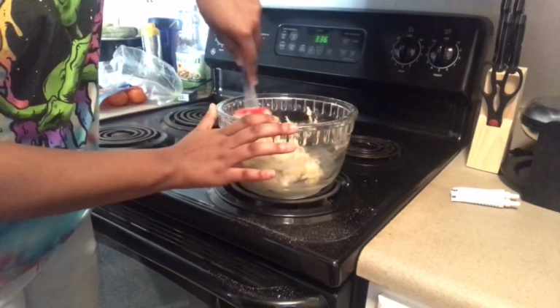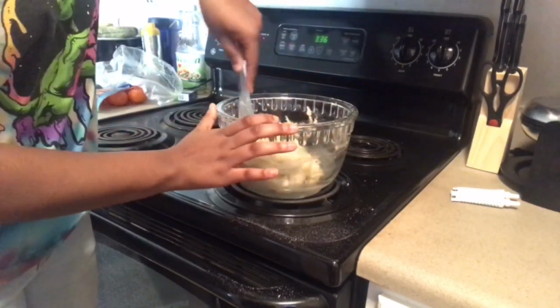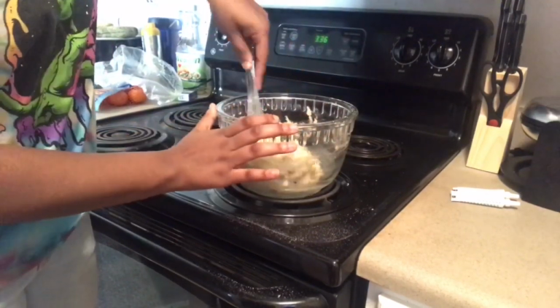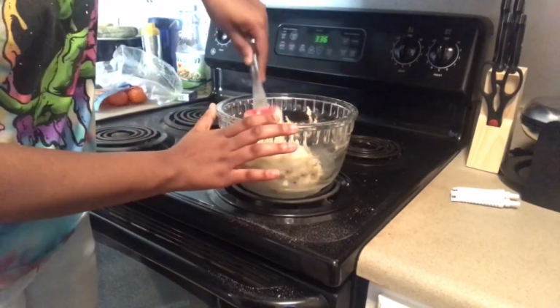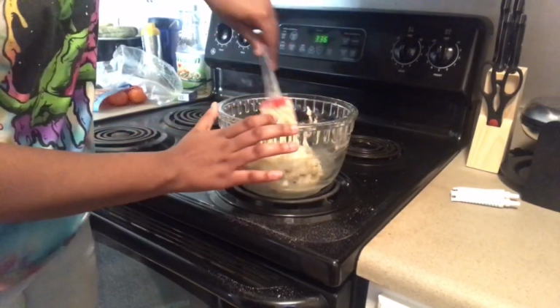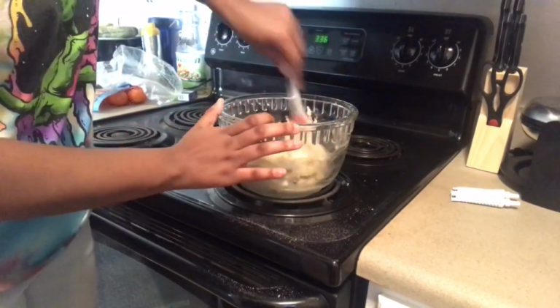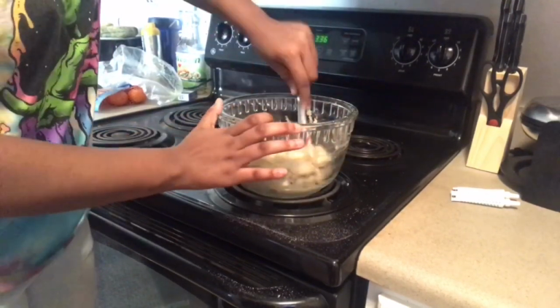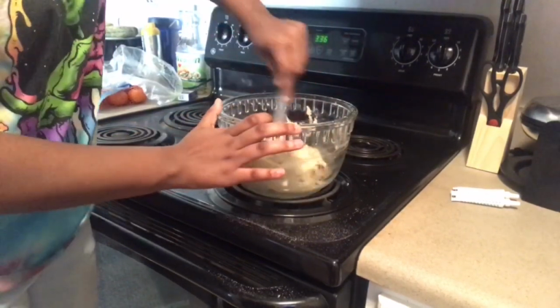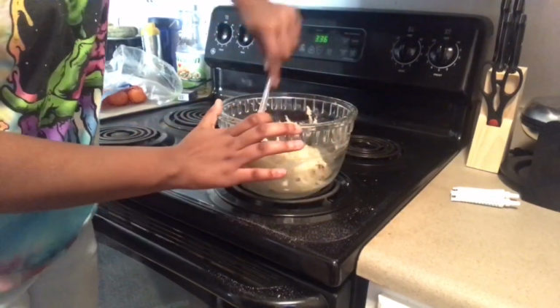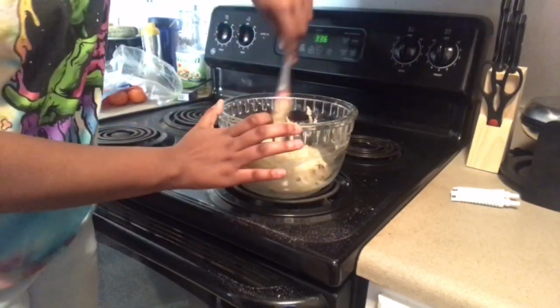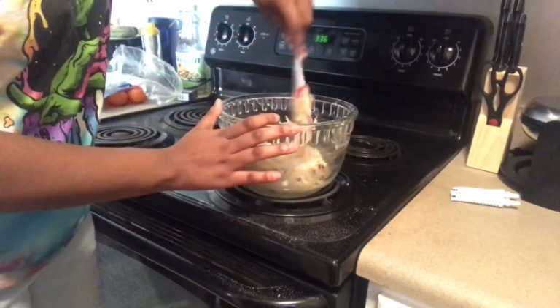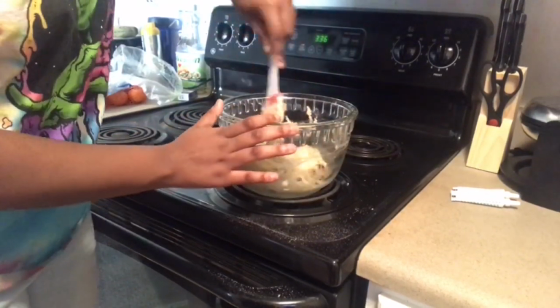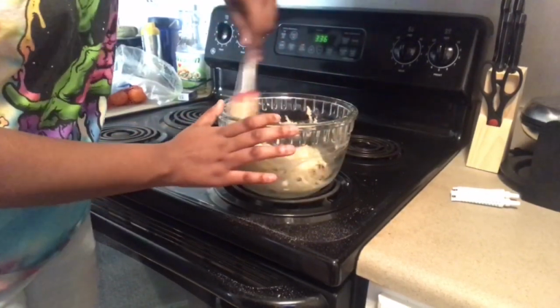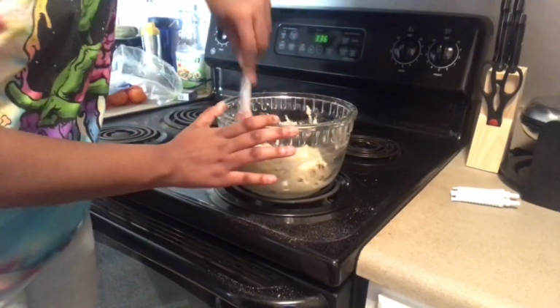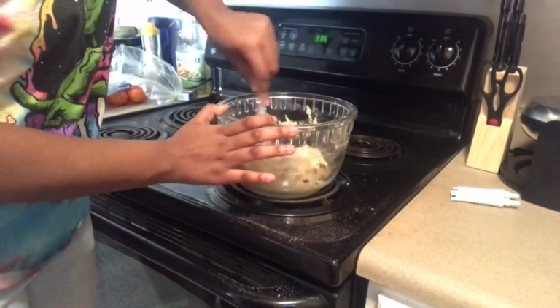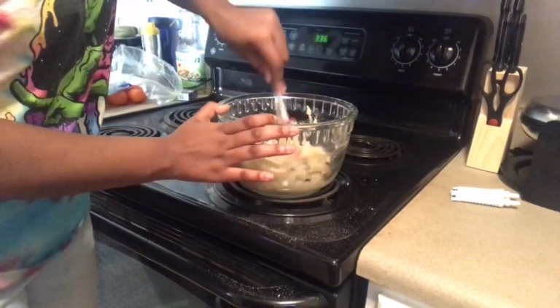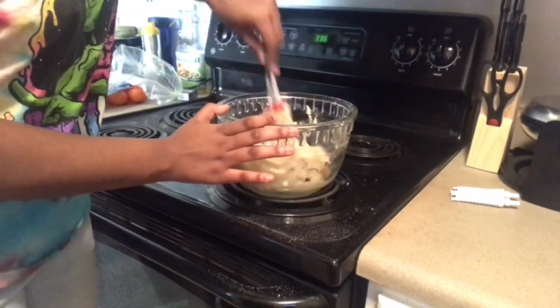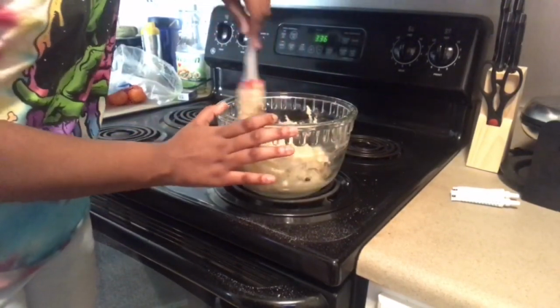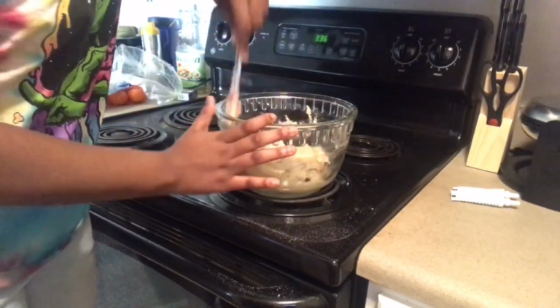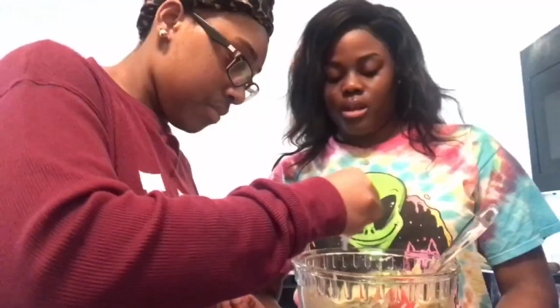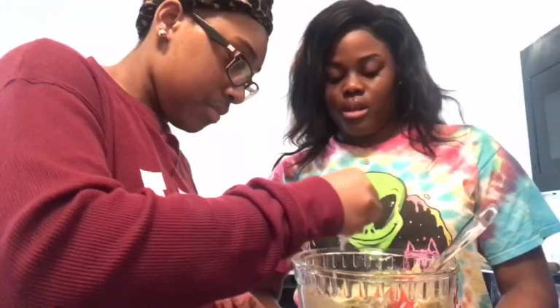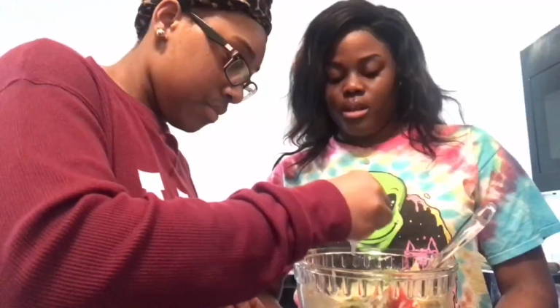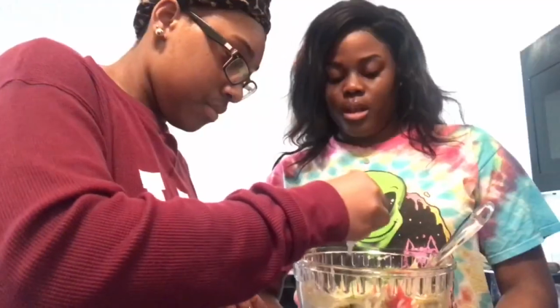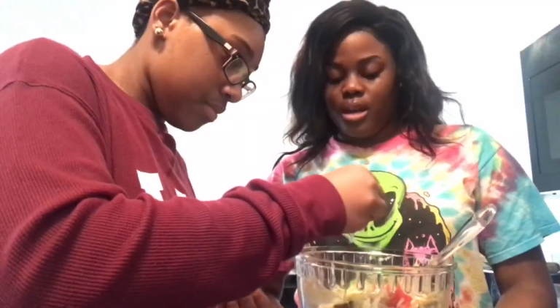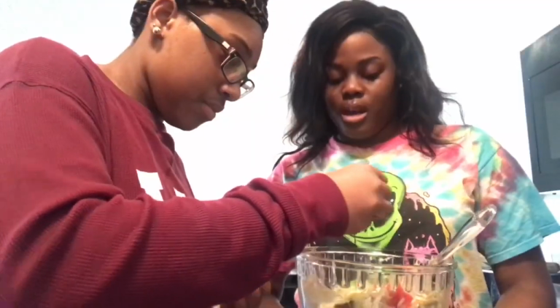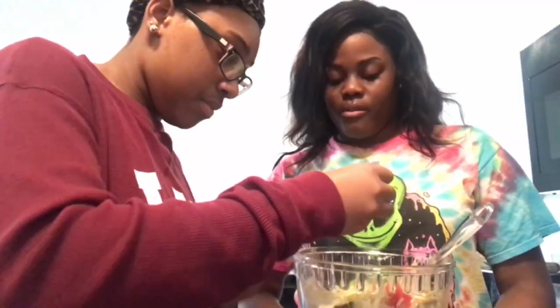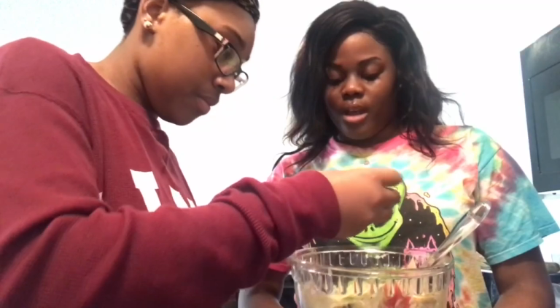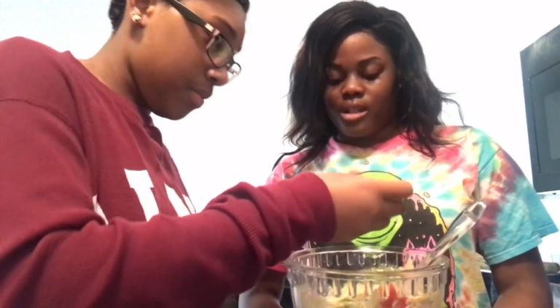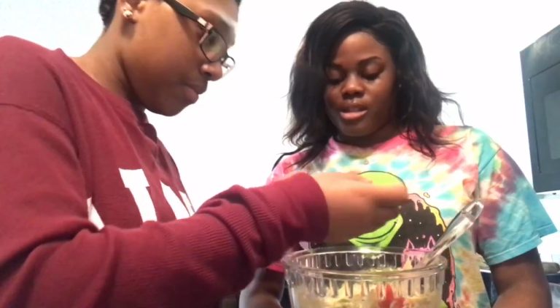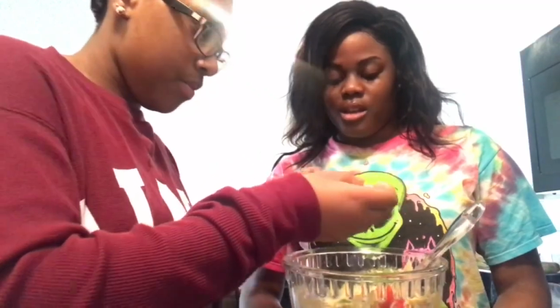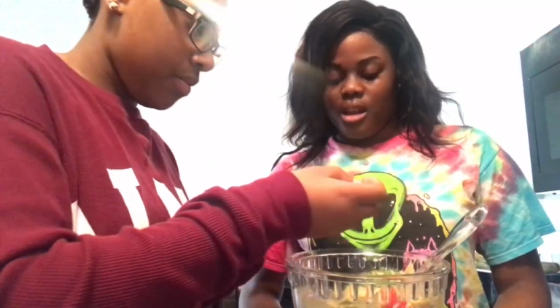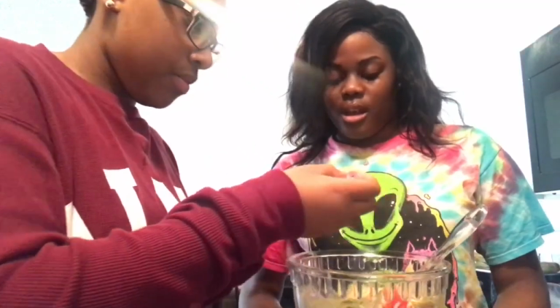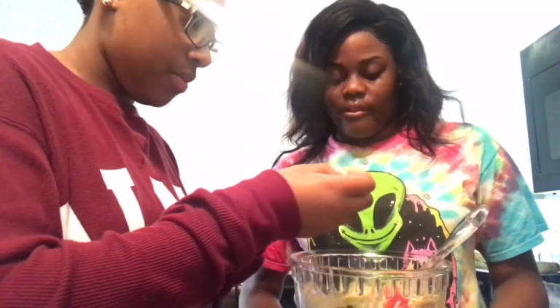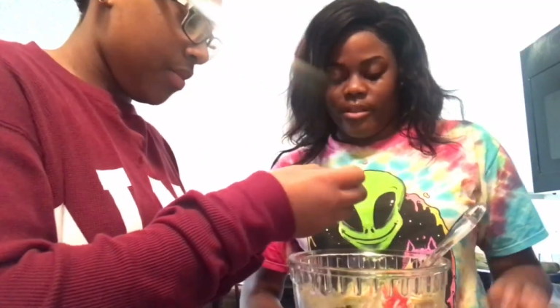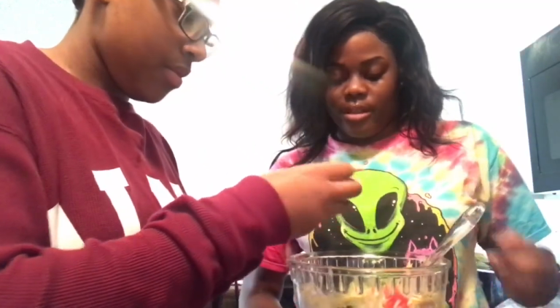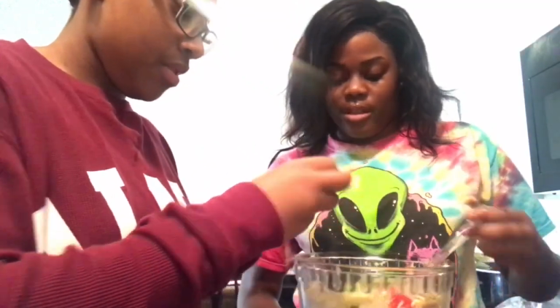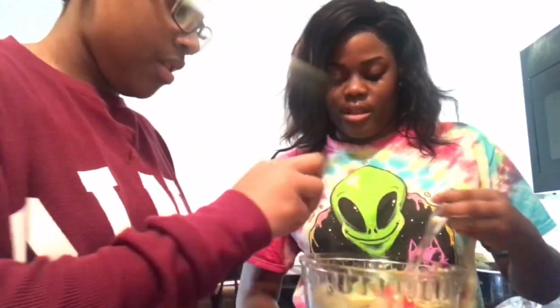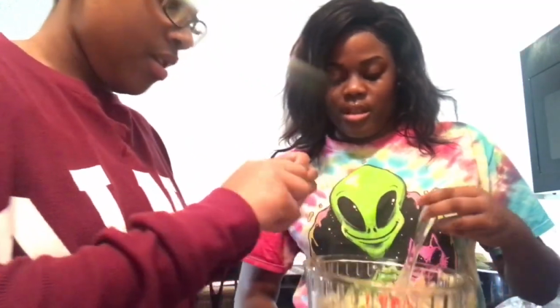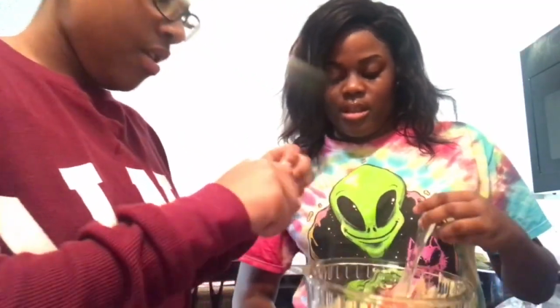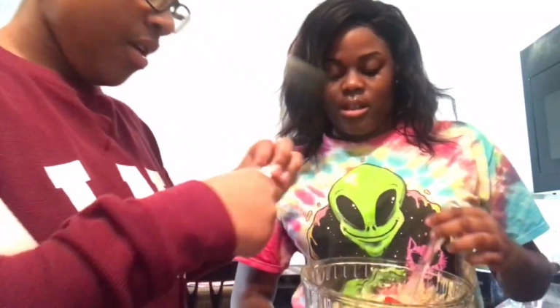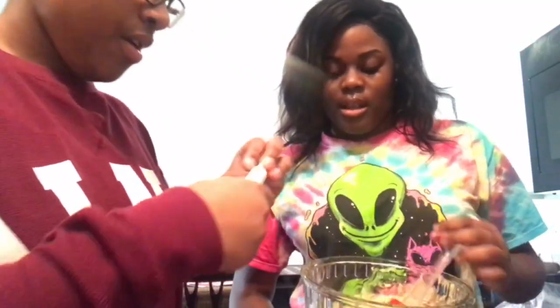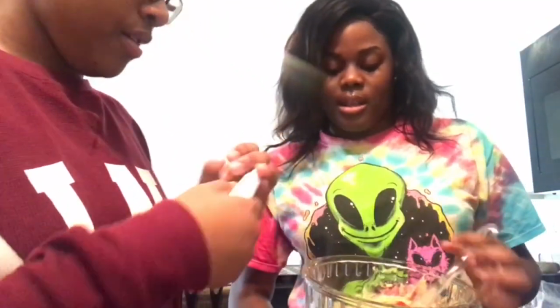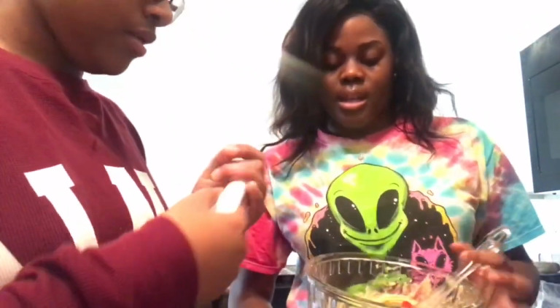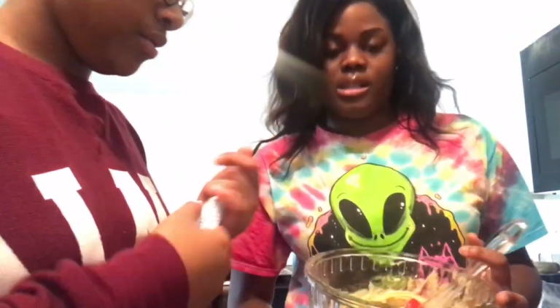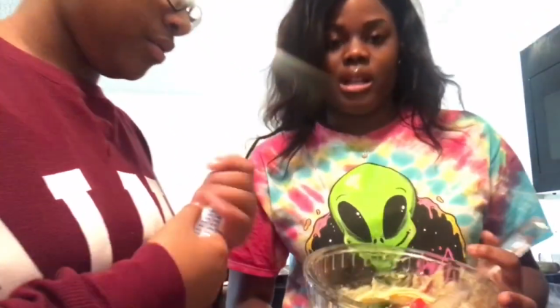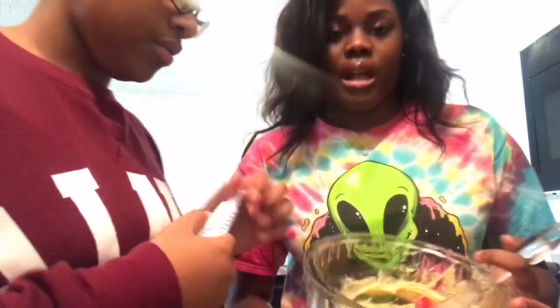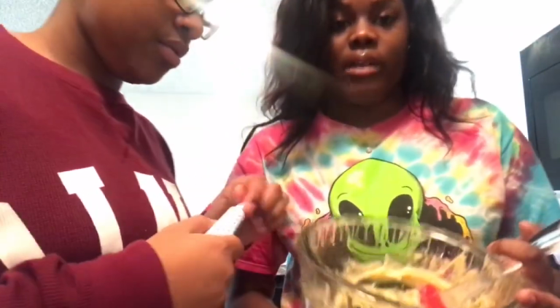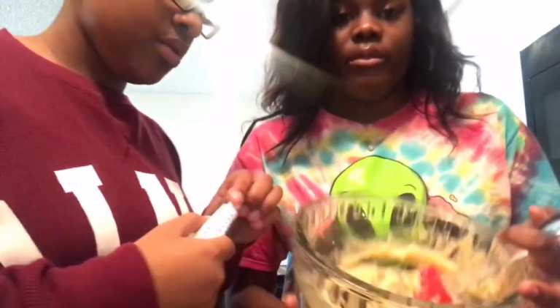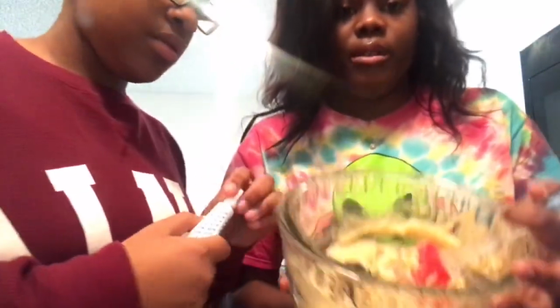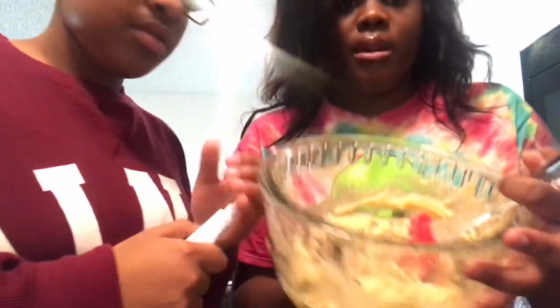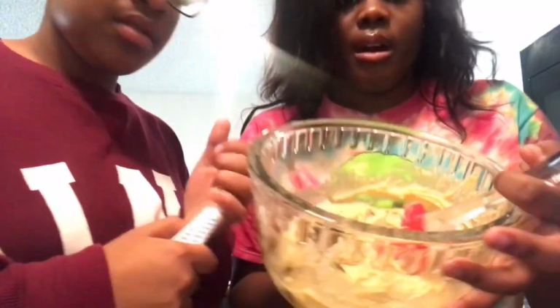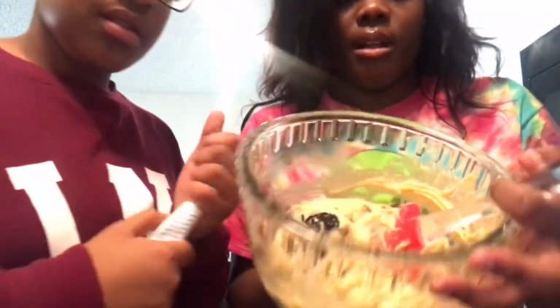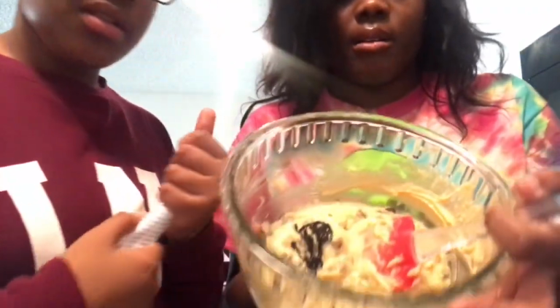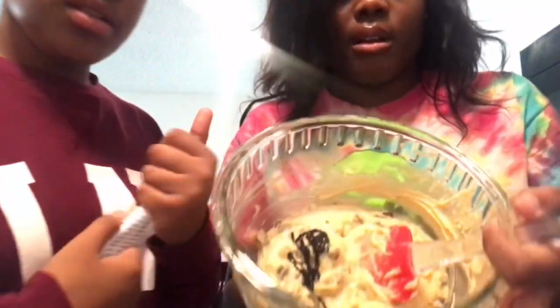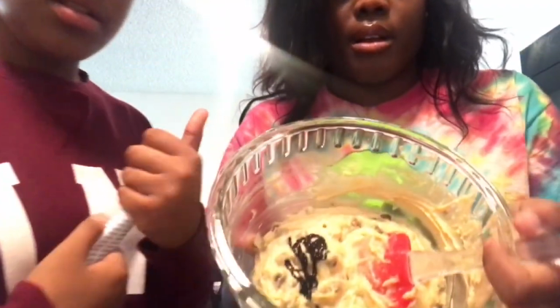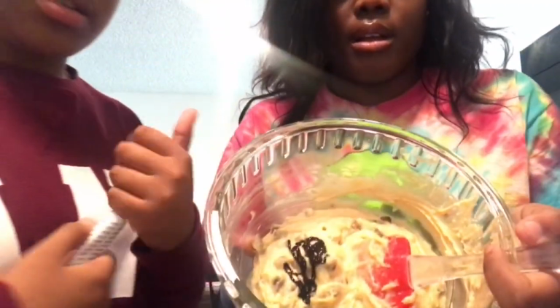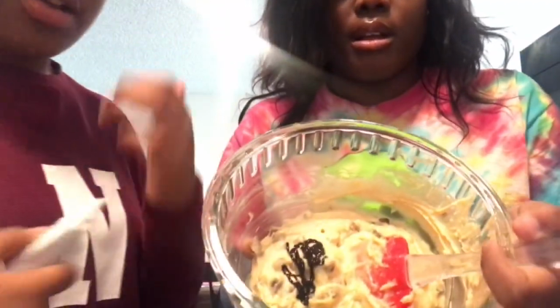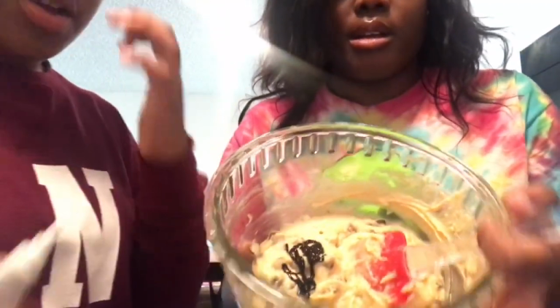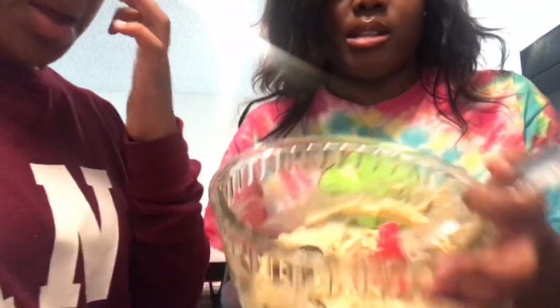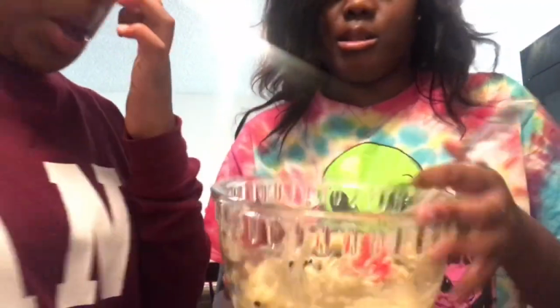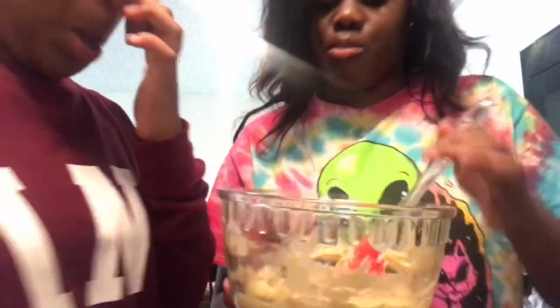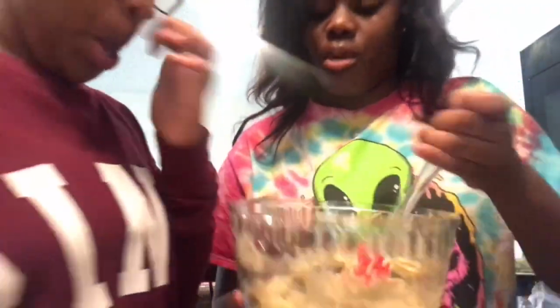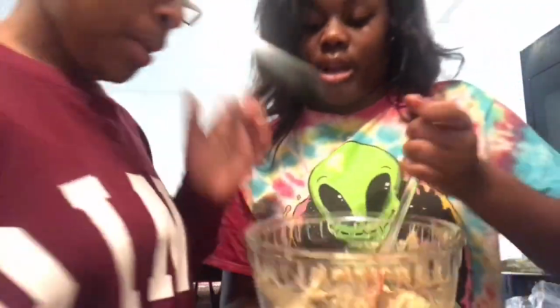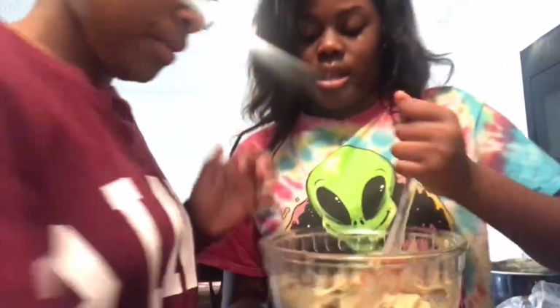Oh yeah. I don't know if that is enough. That is a lot of food coloring because it spreads.